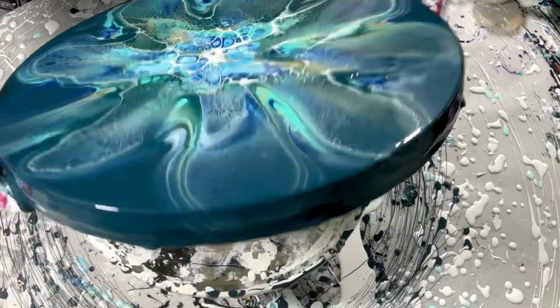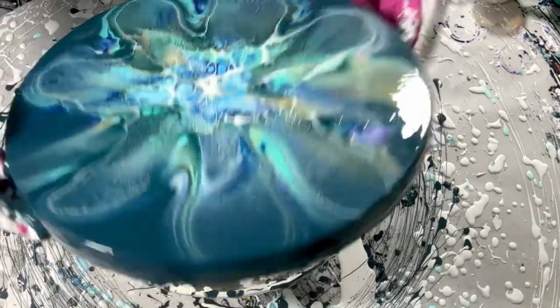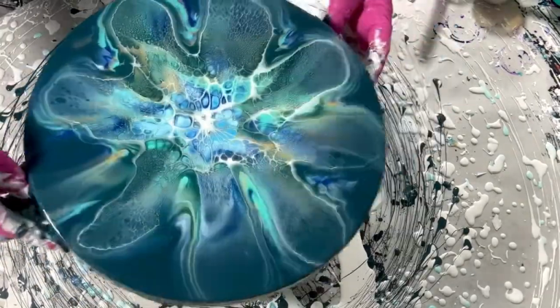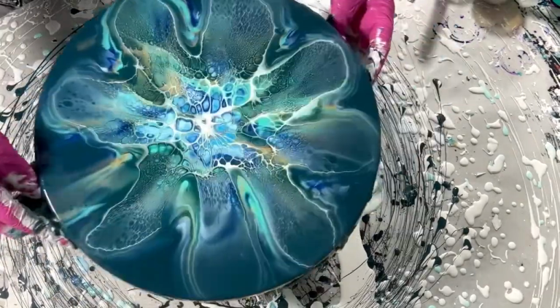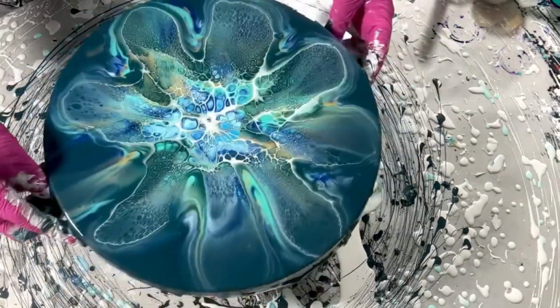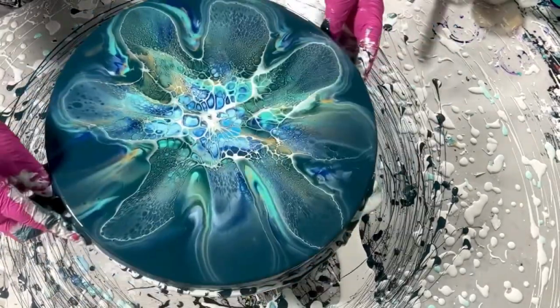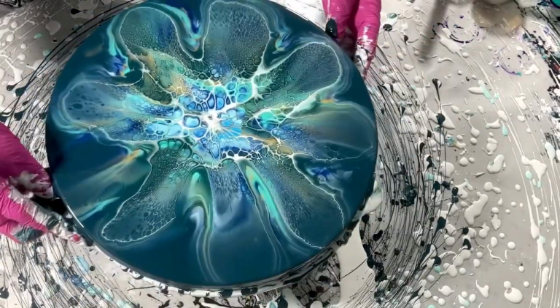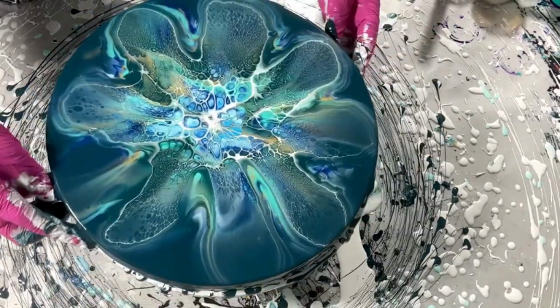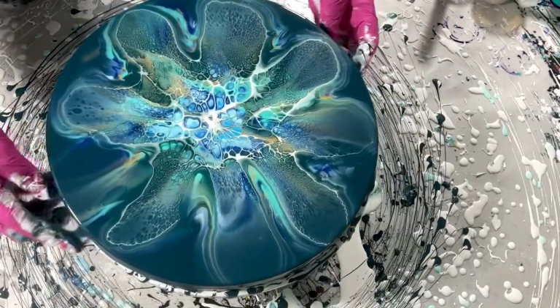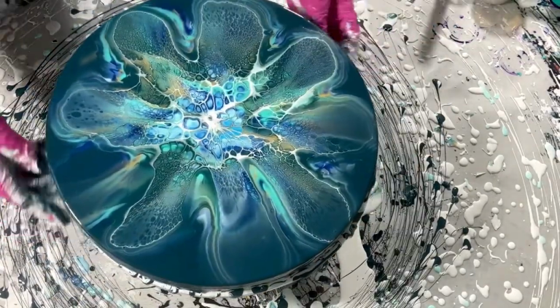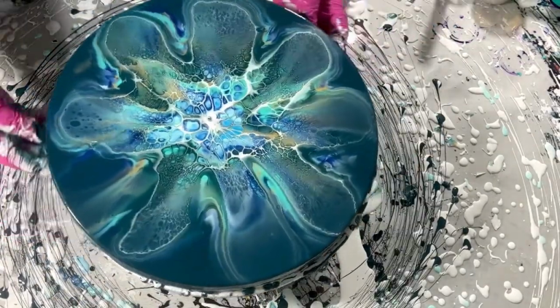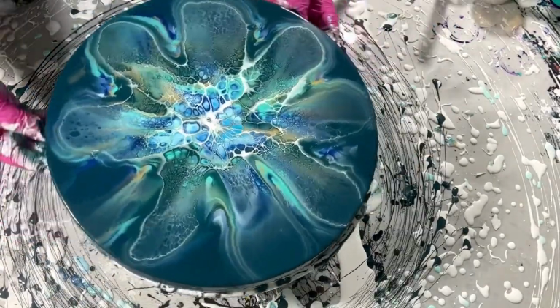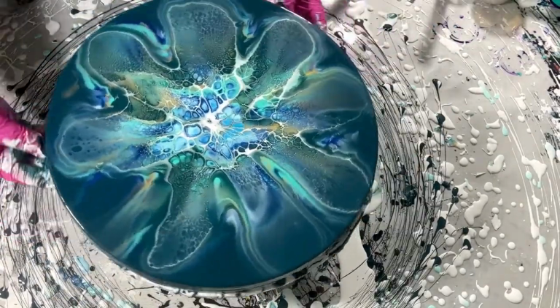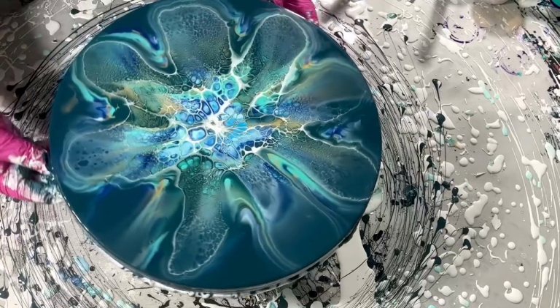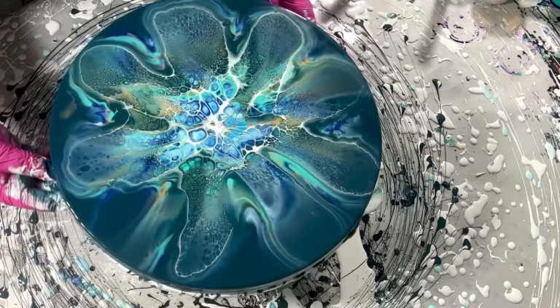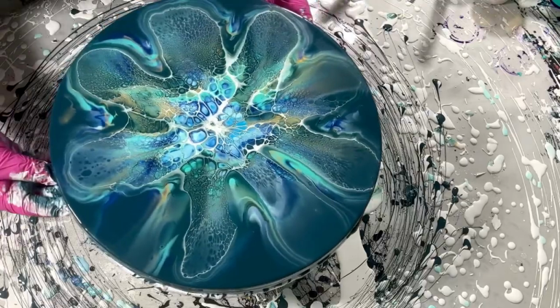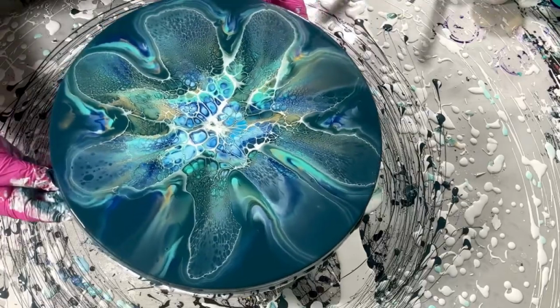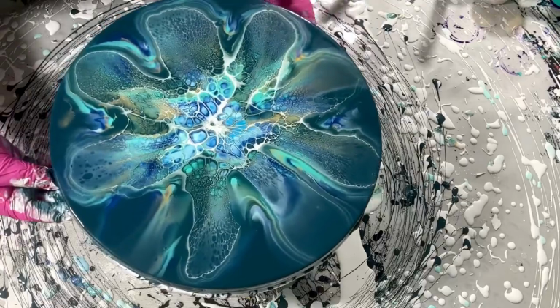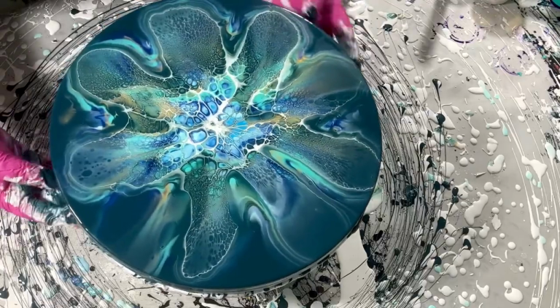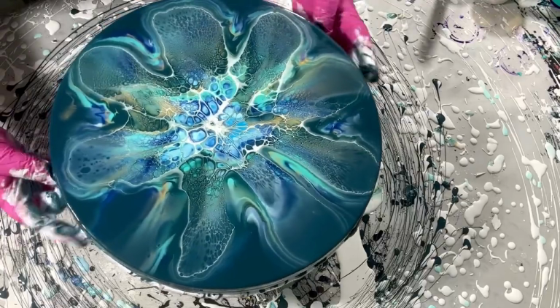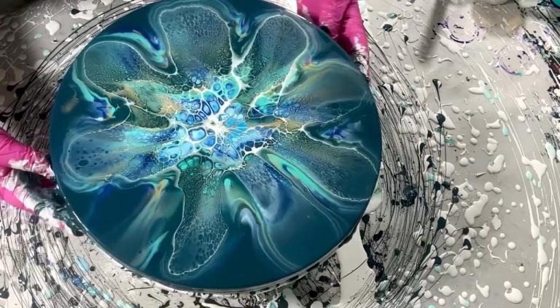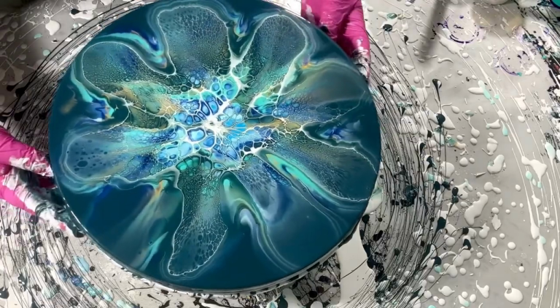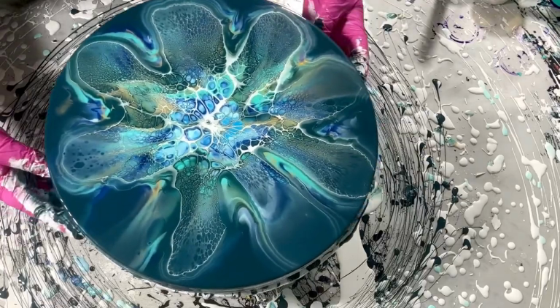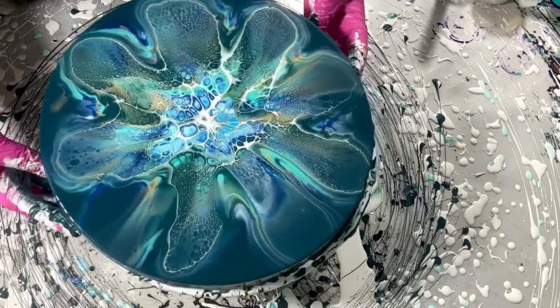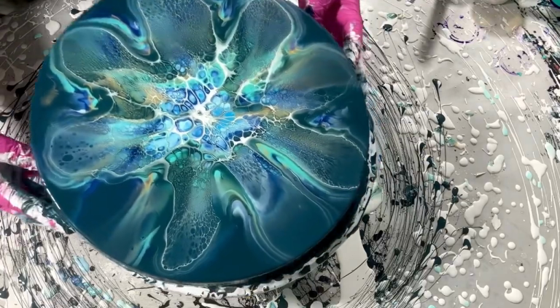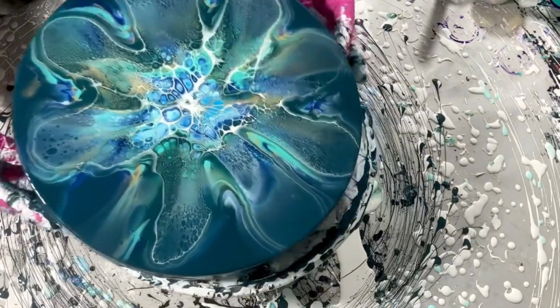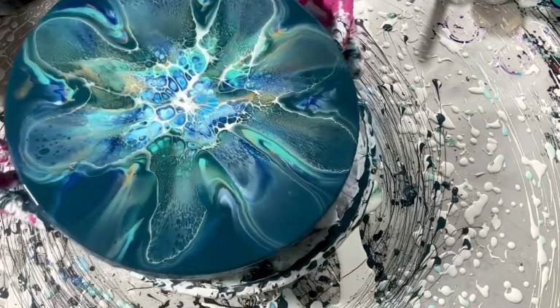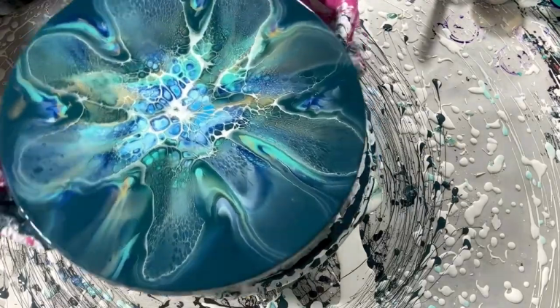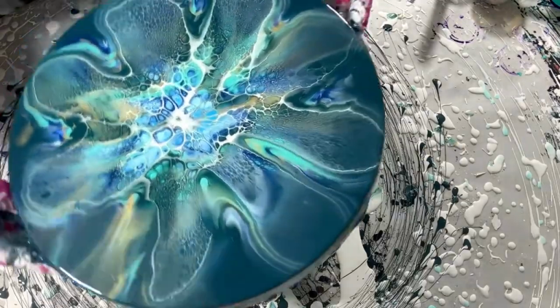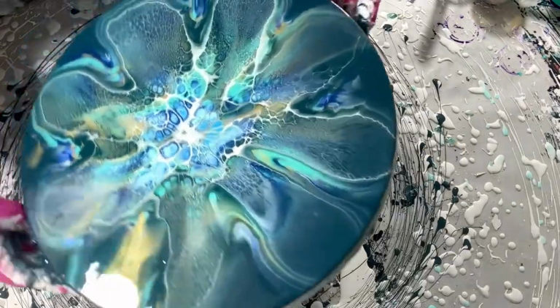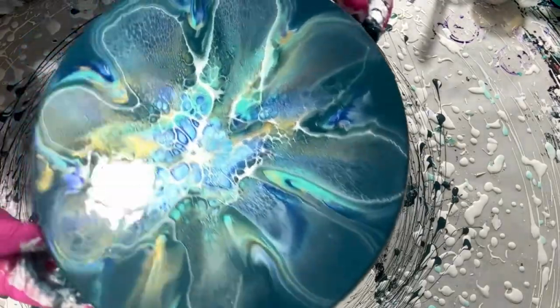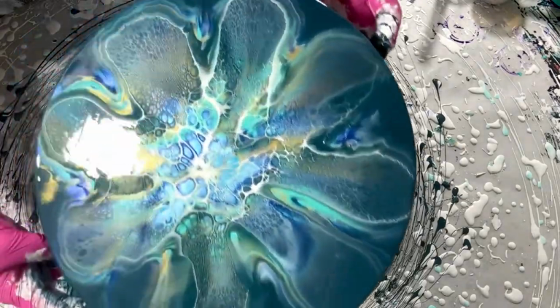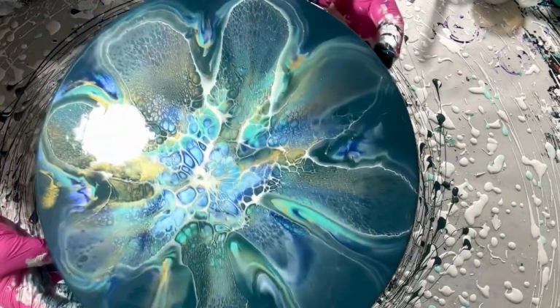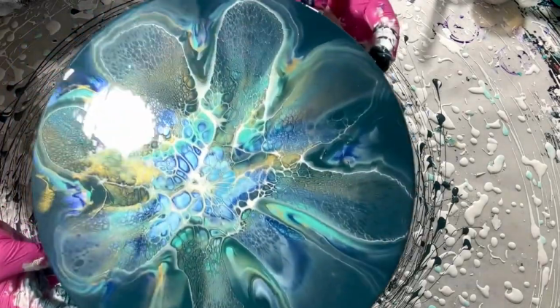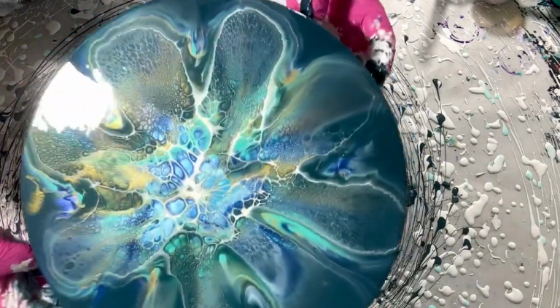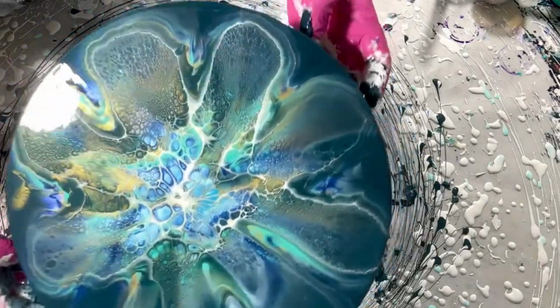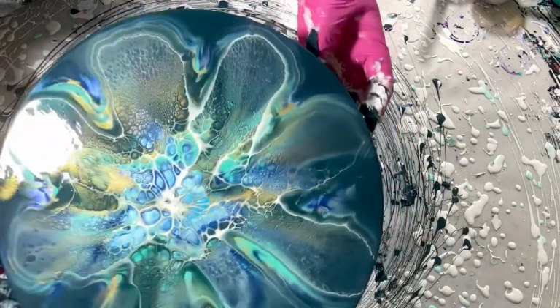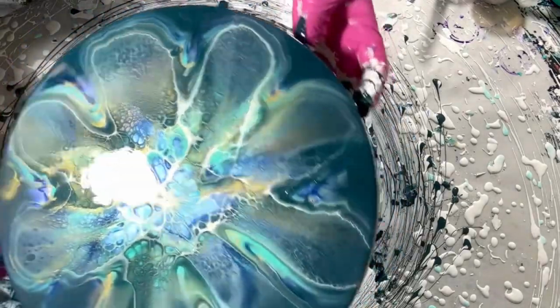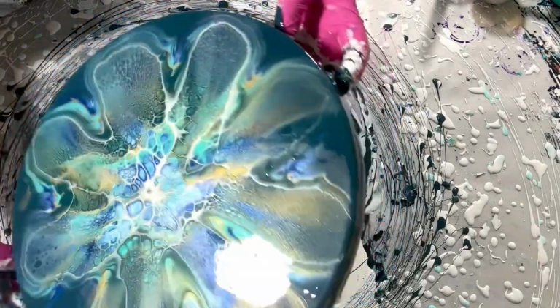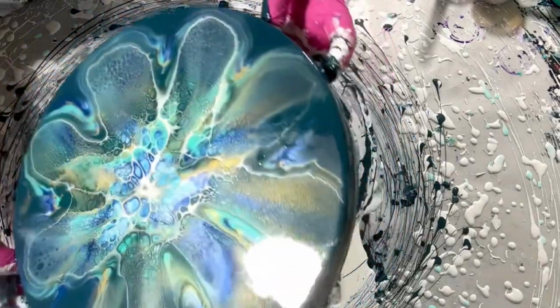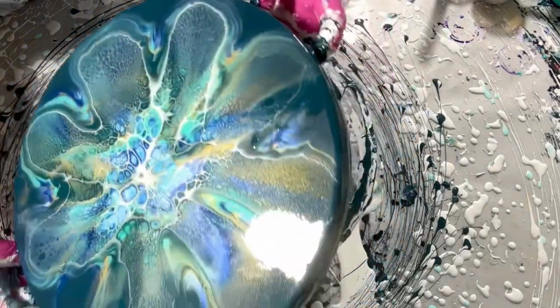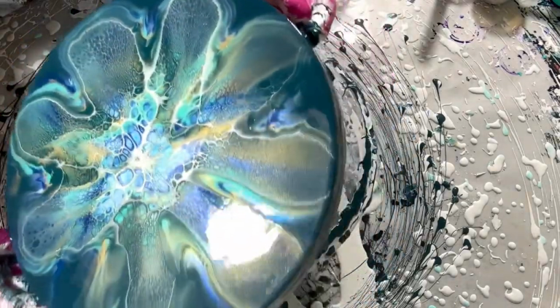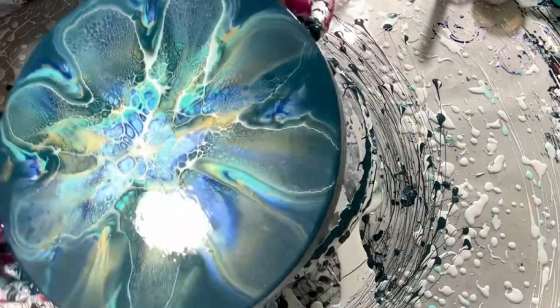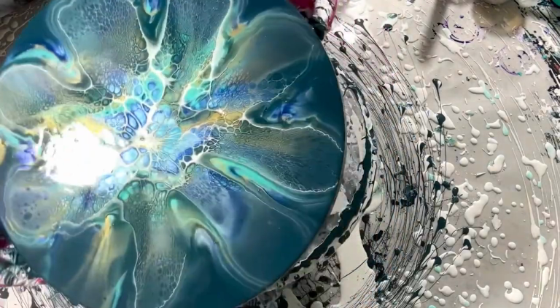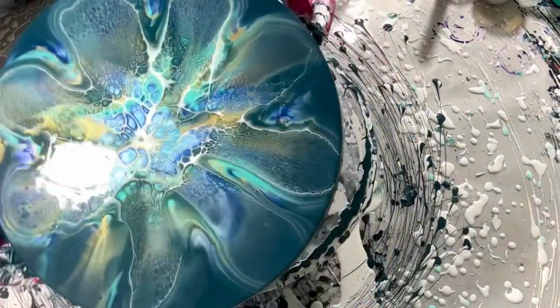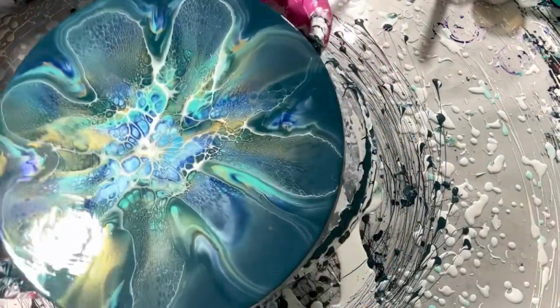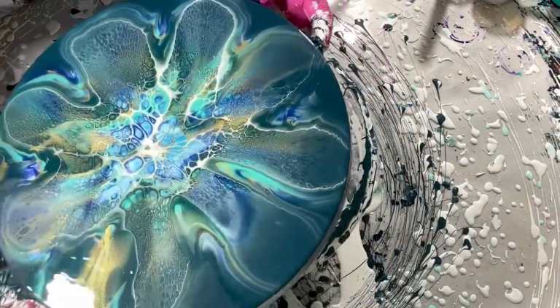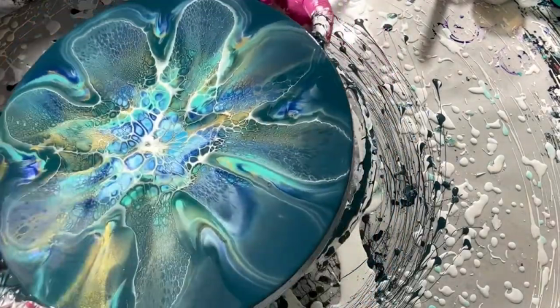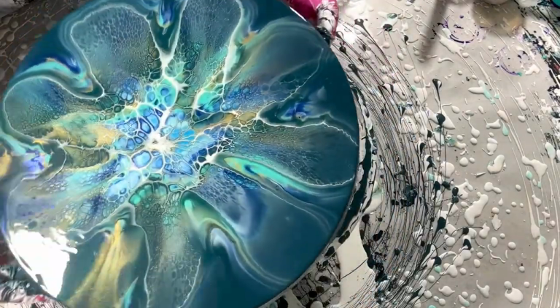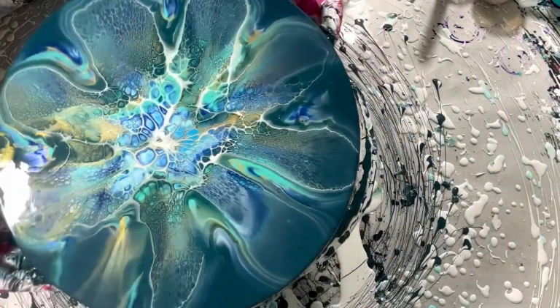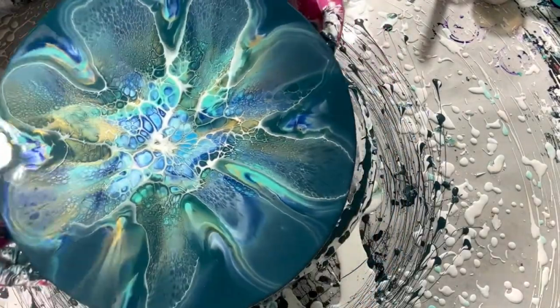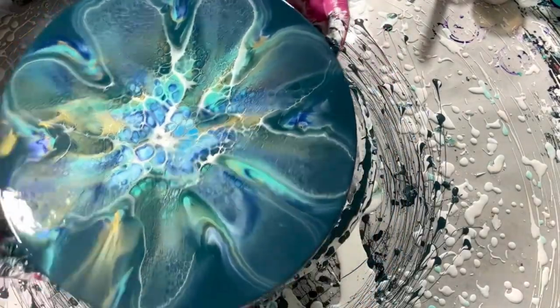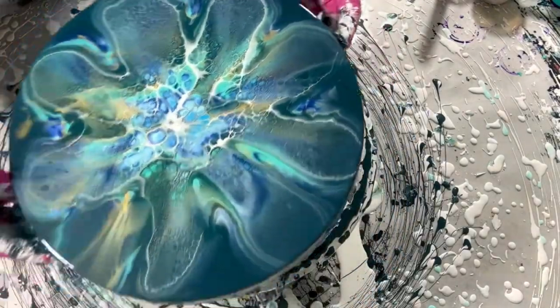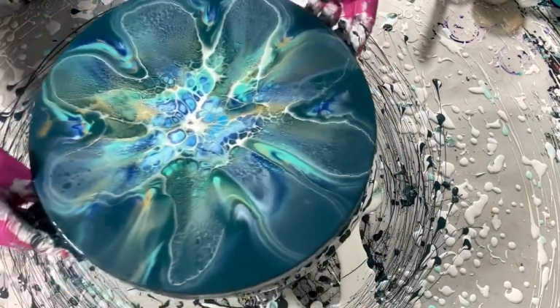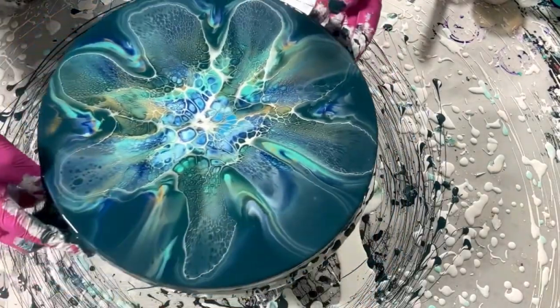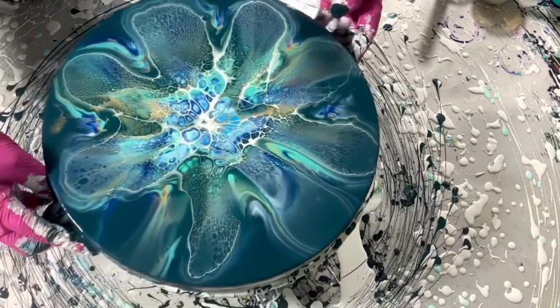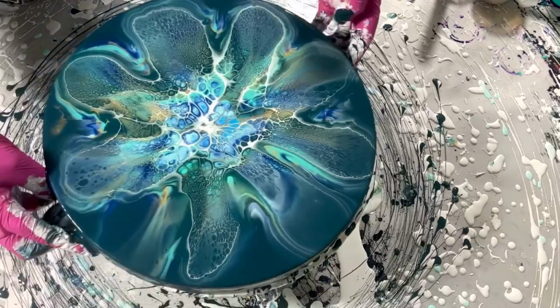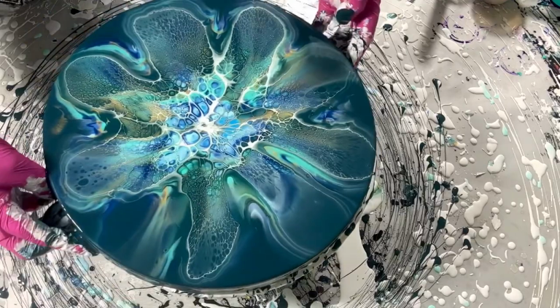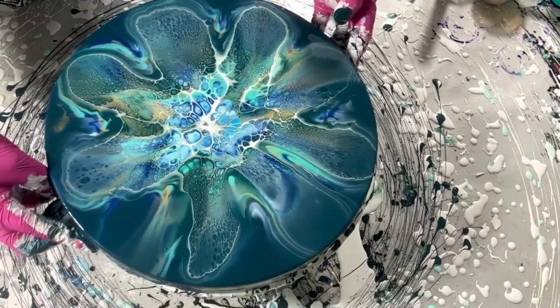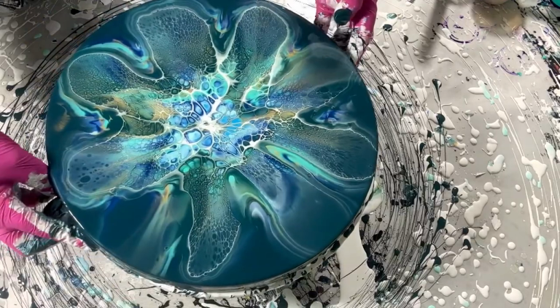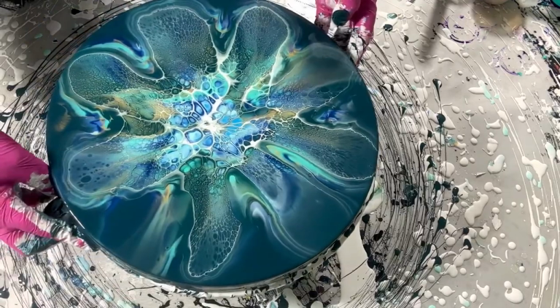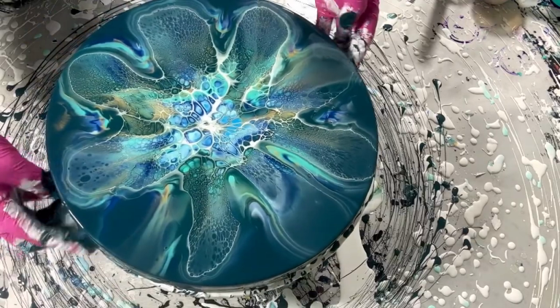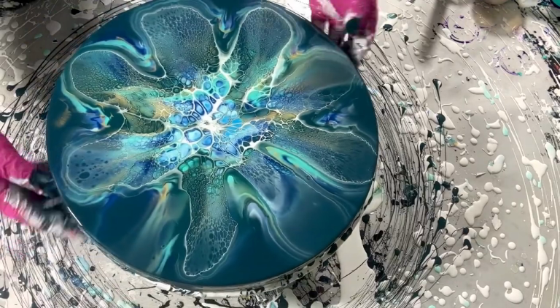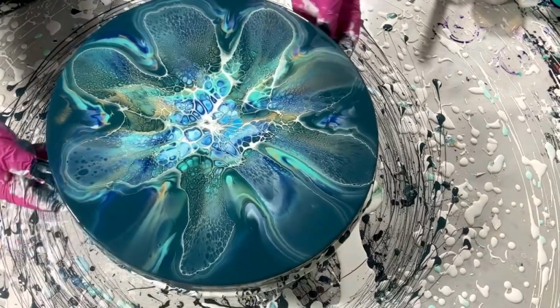One more spin and we're good. Look at the color — so pretty! Love you guys.